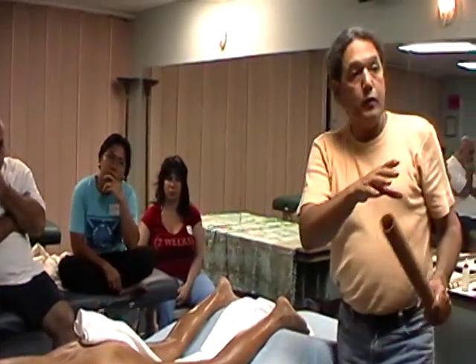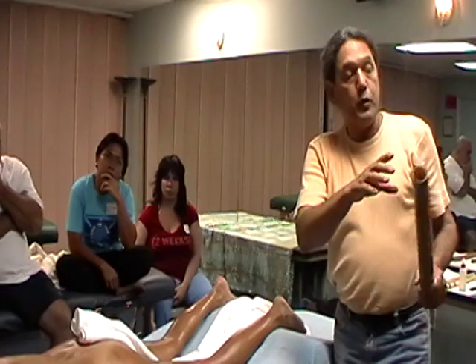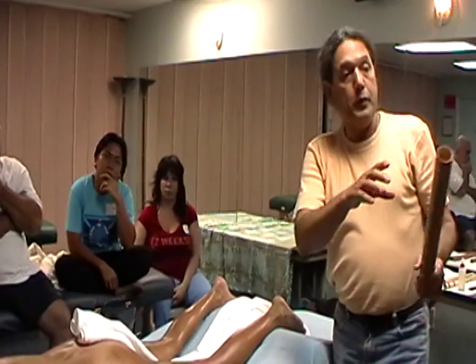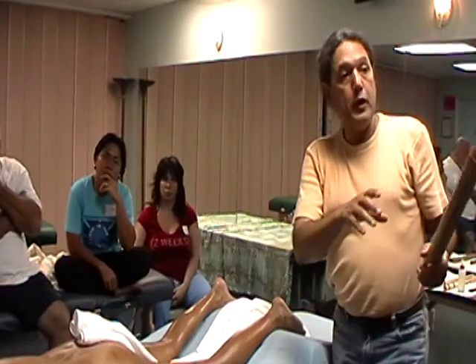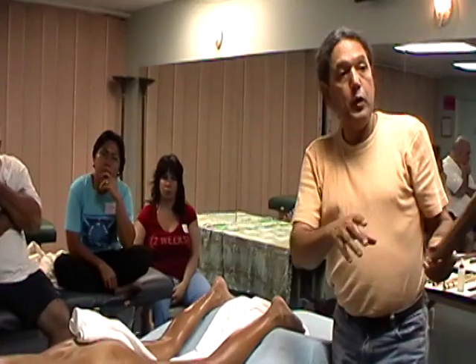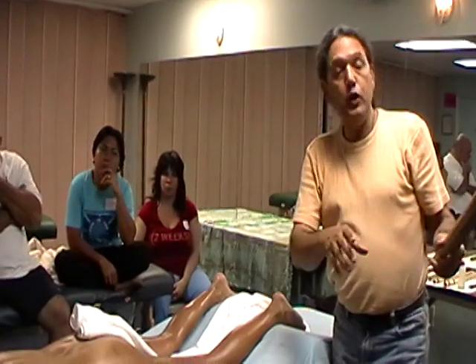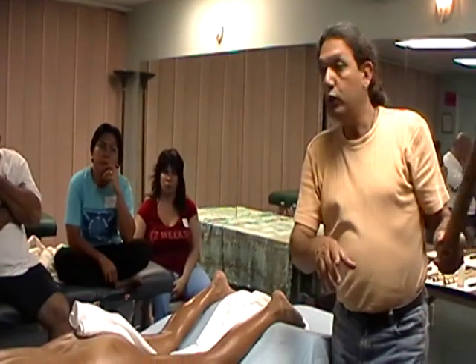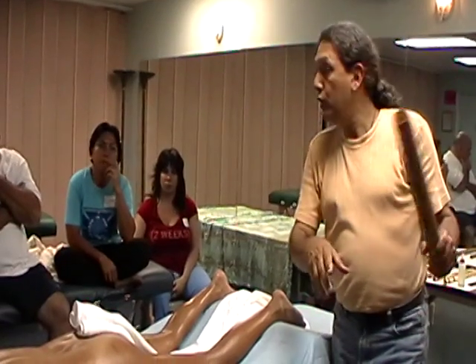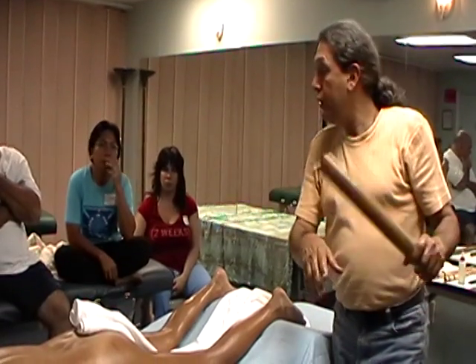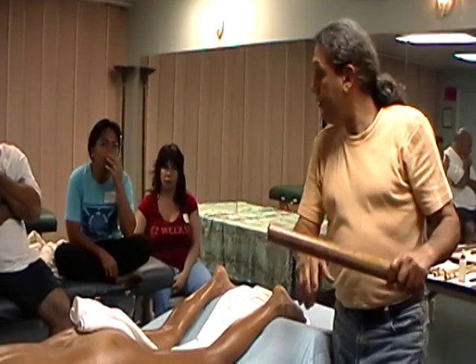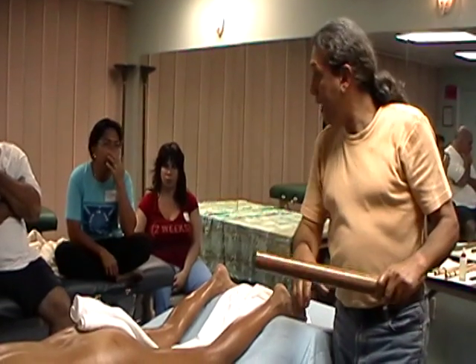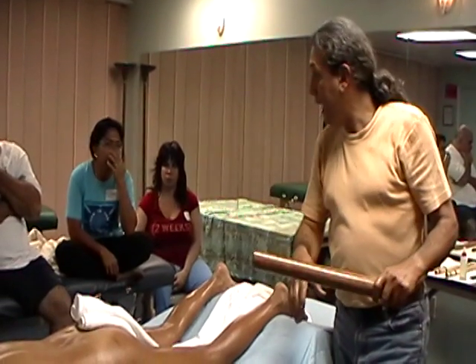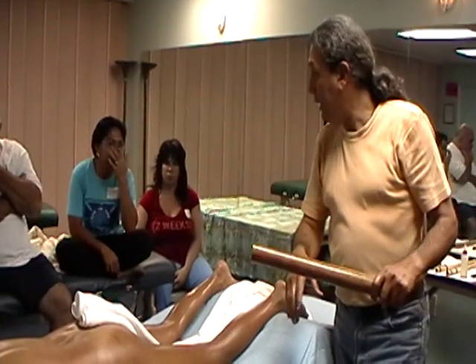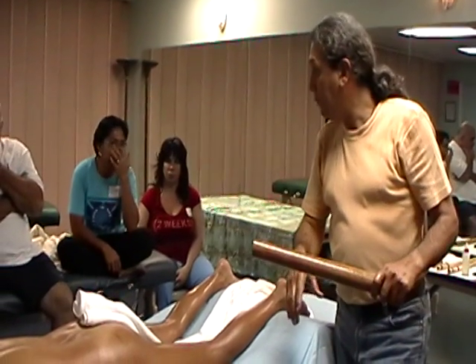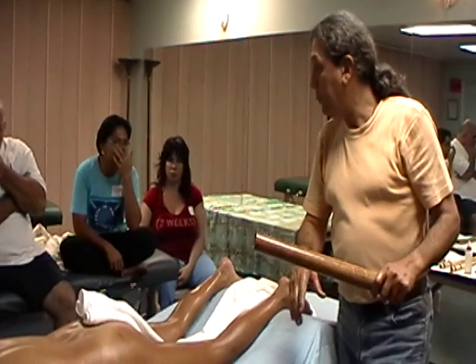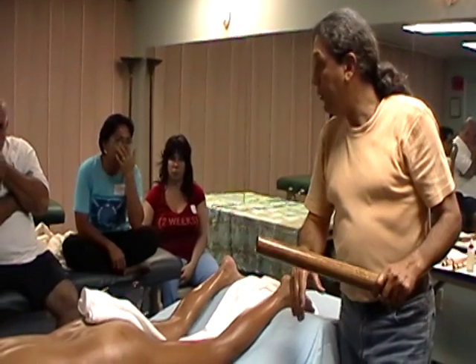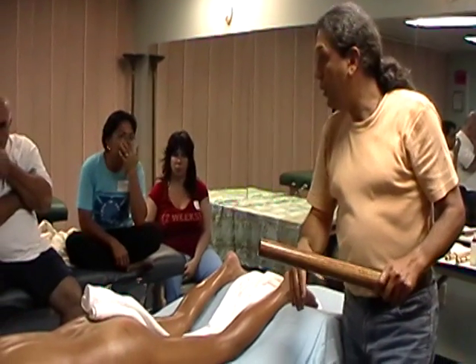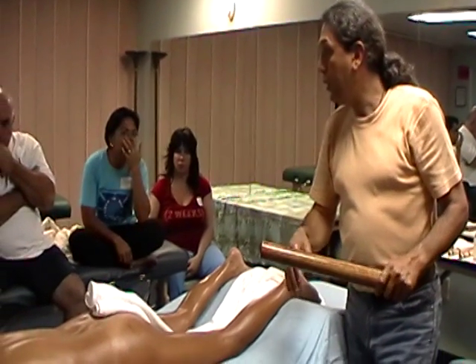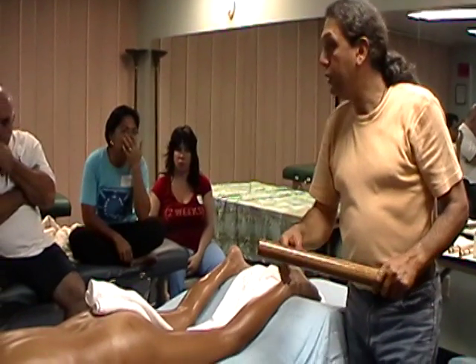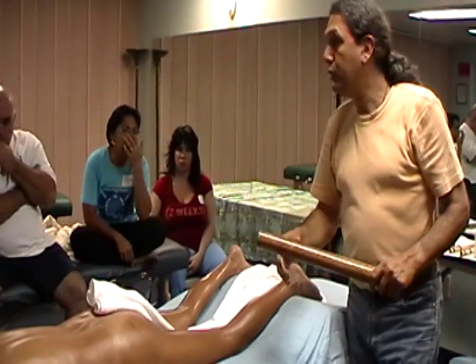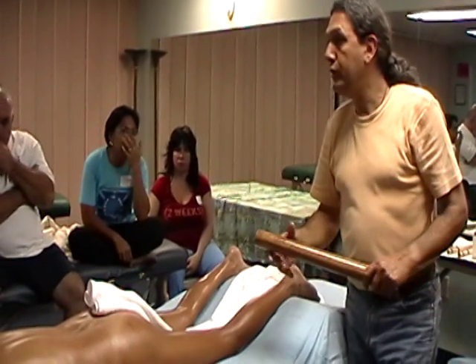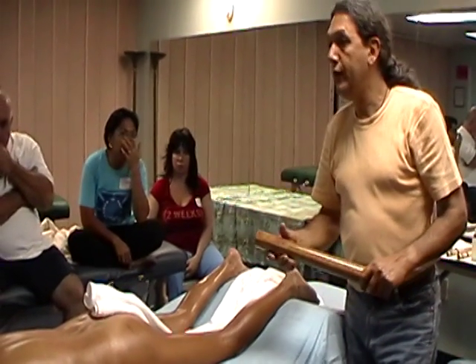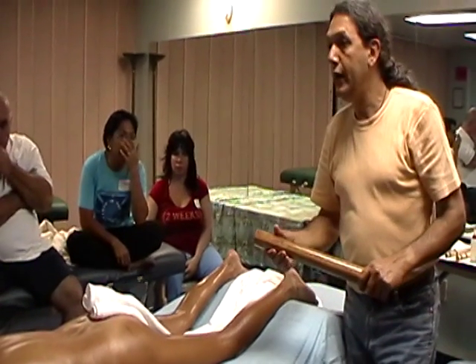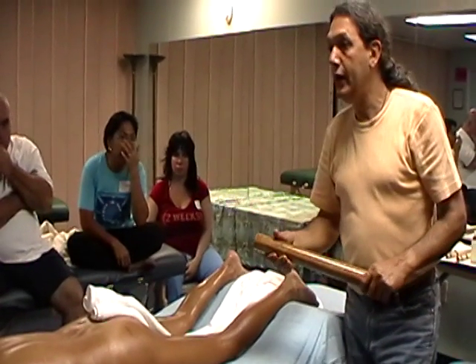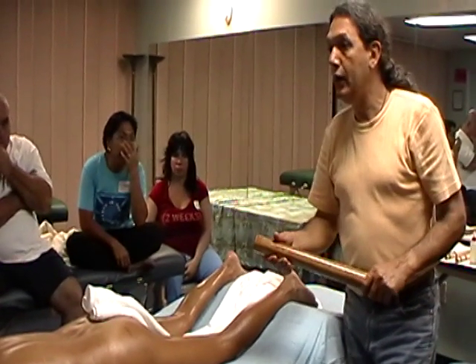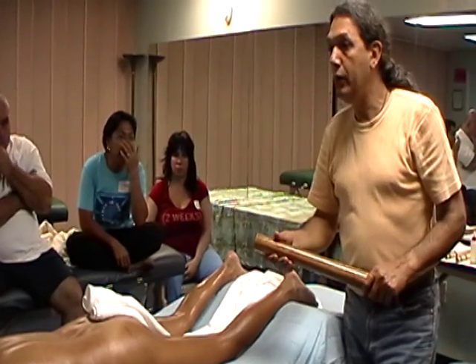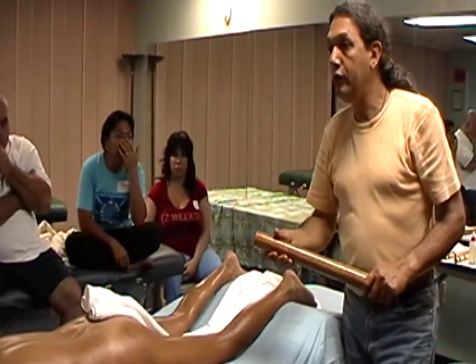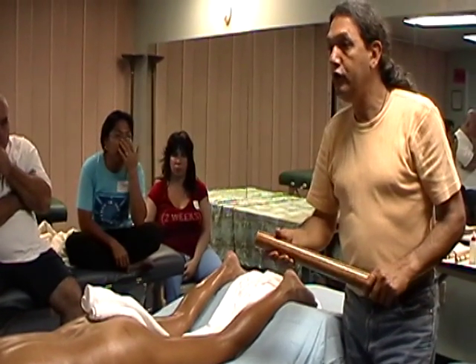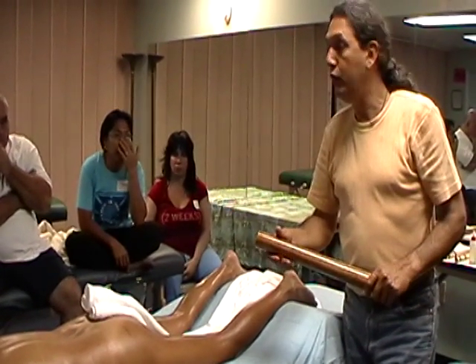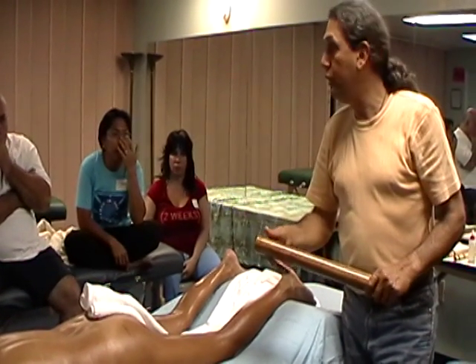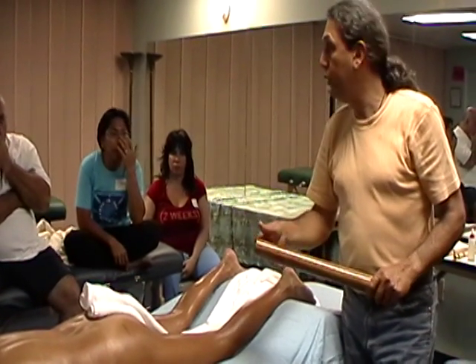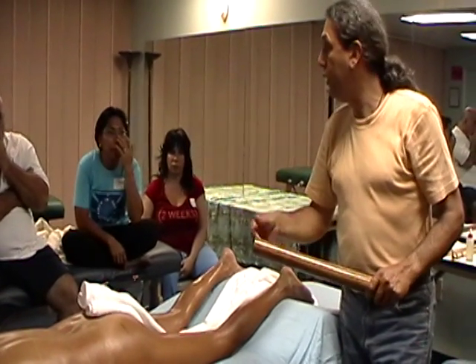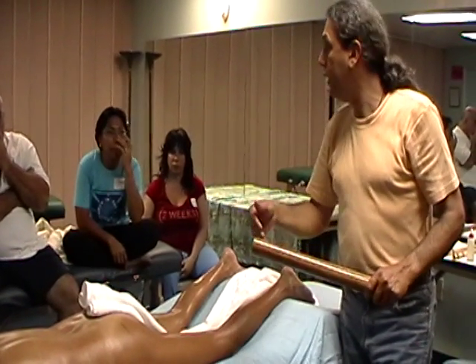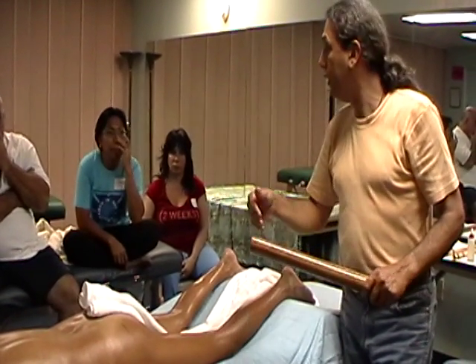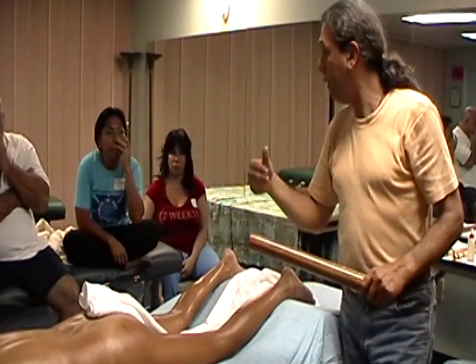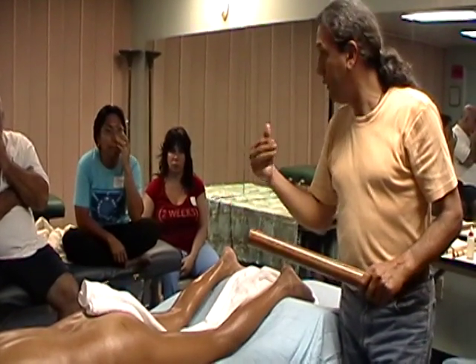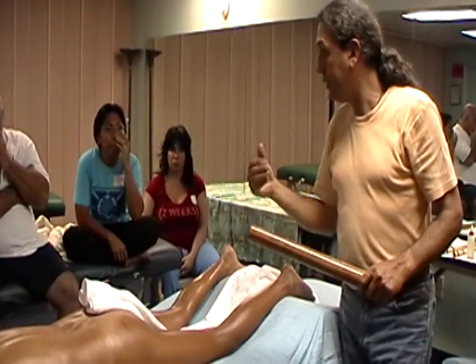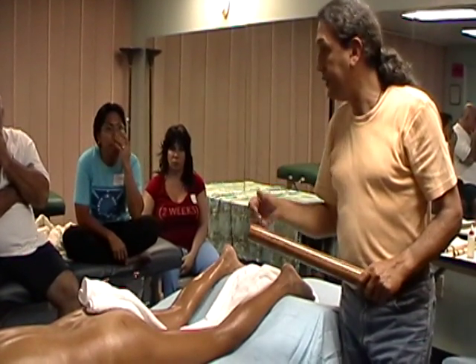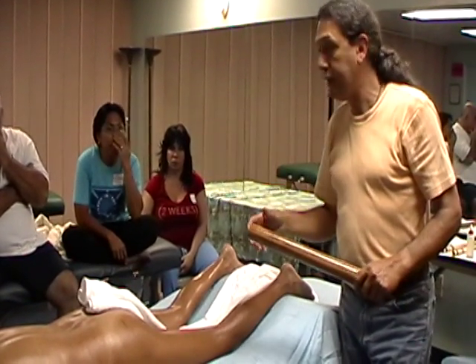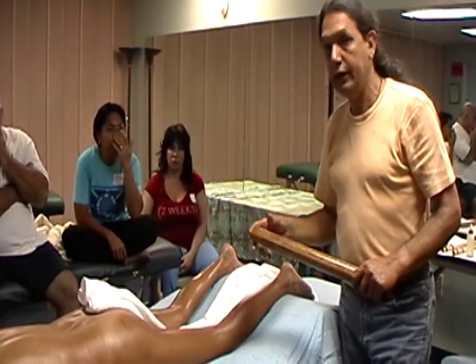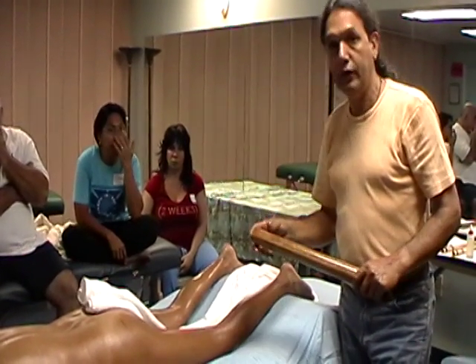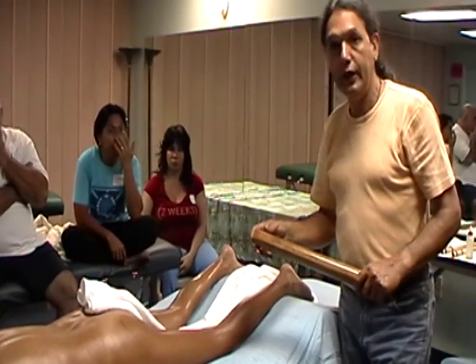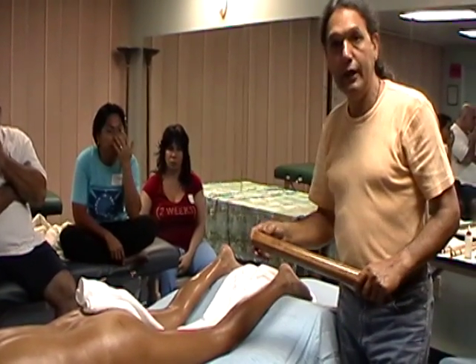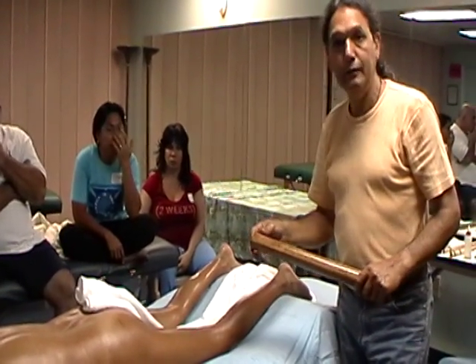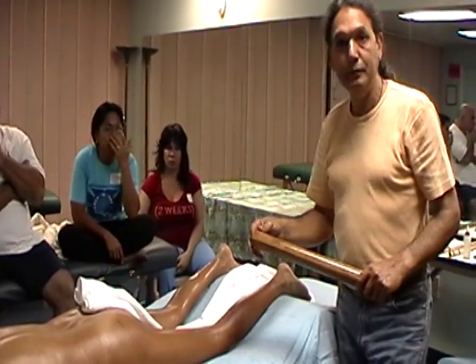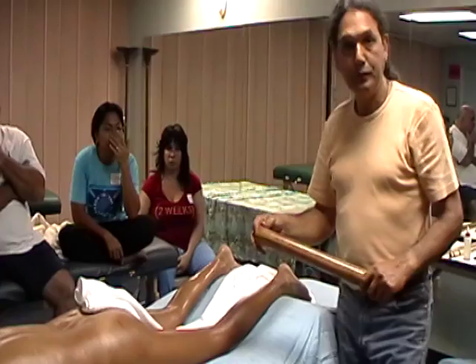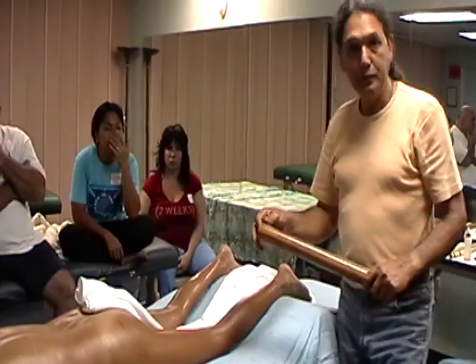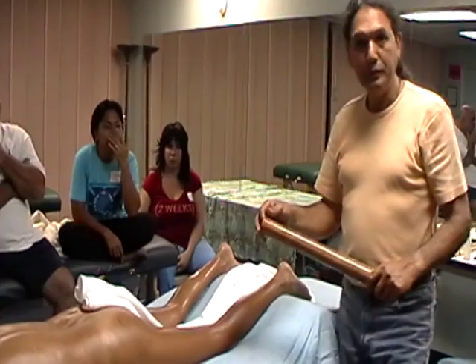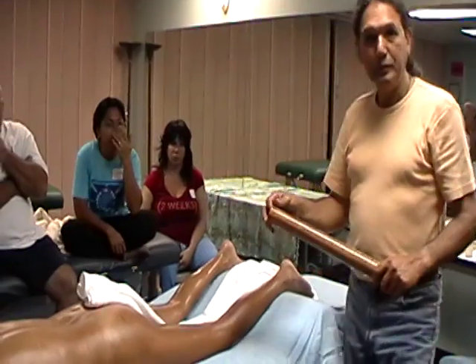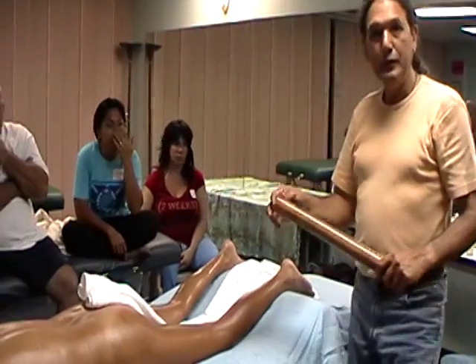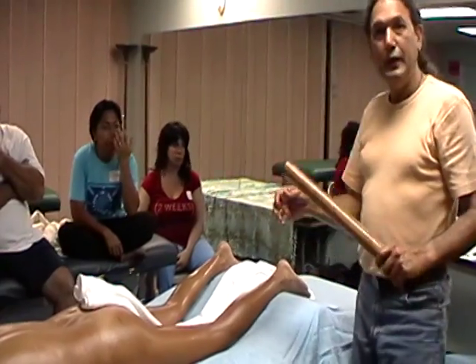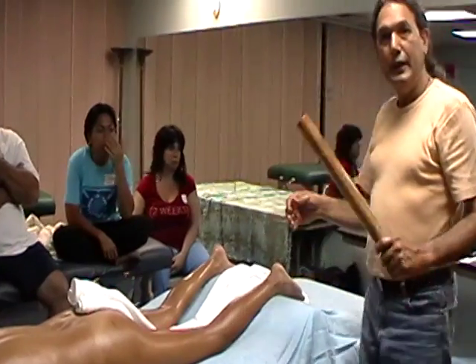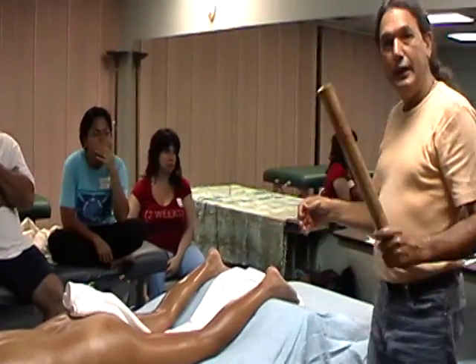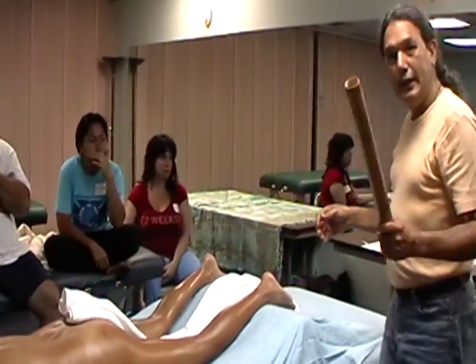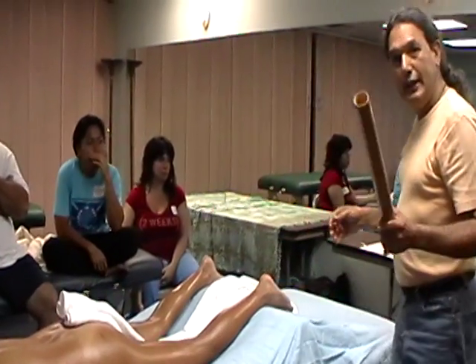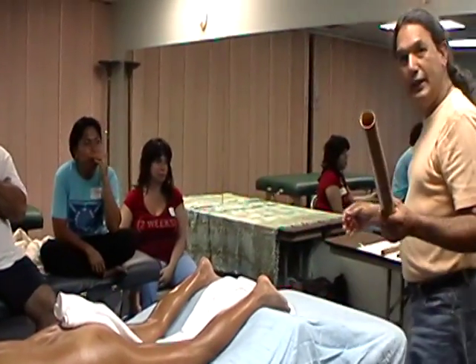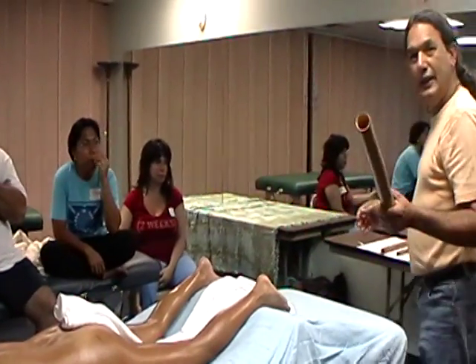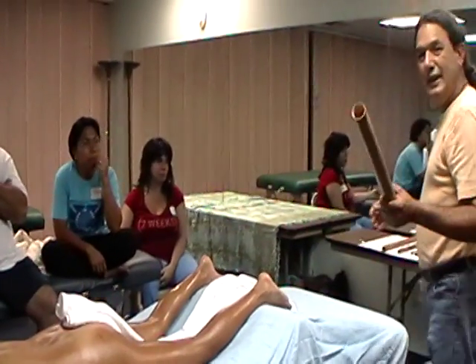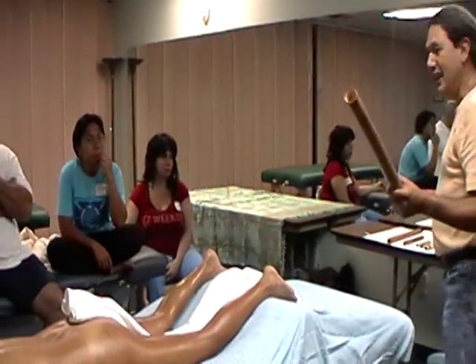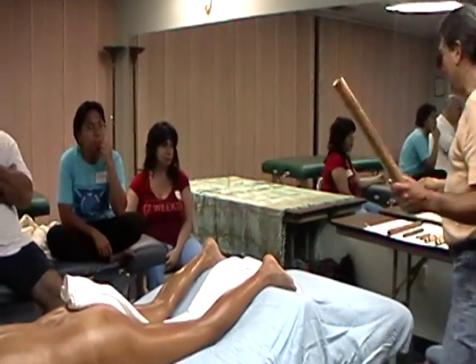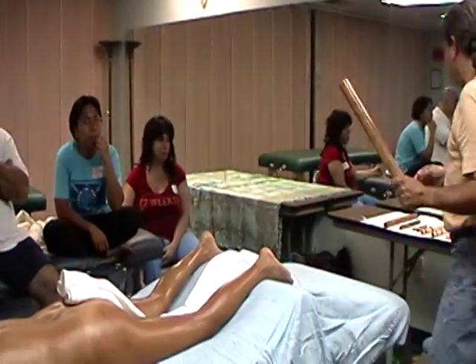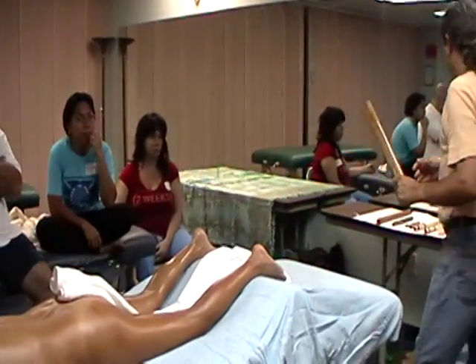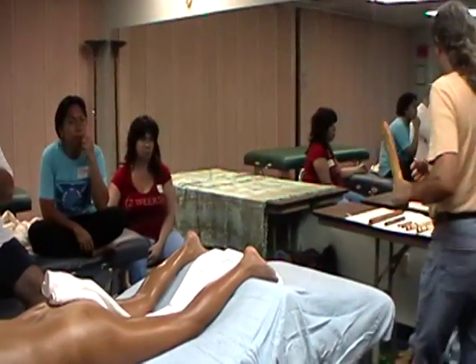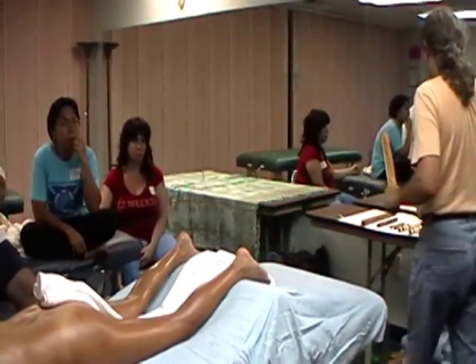From there we go to the fanny. But before we go to the fanny, I want to show you the other stick.